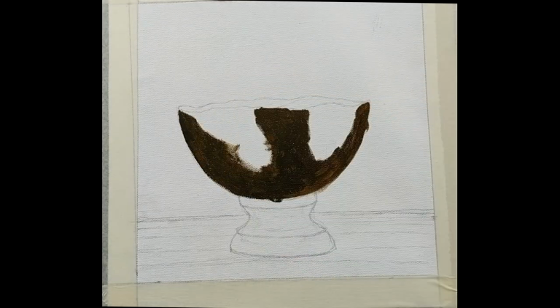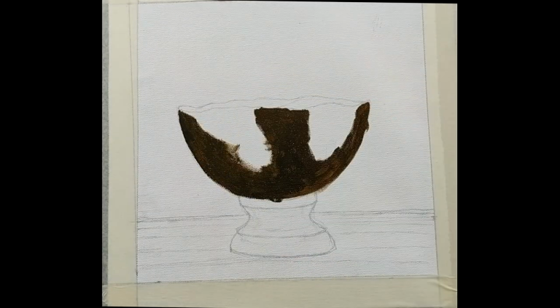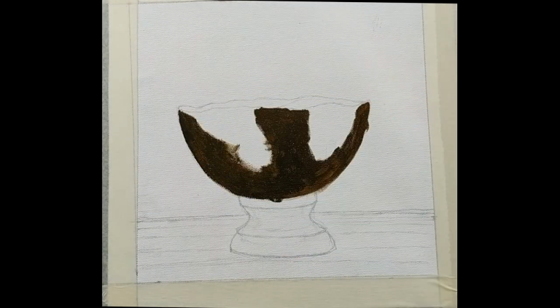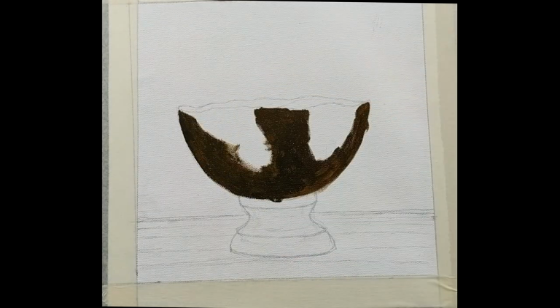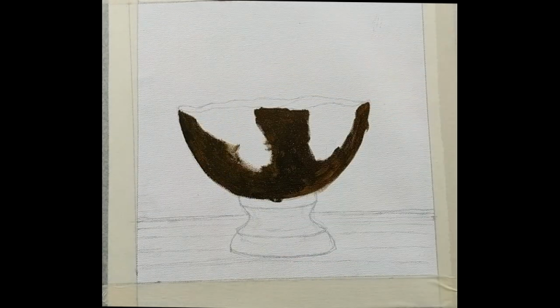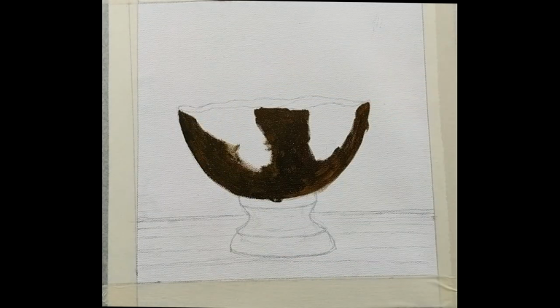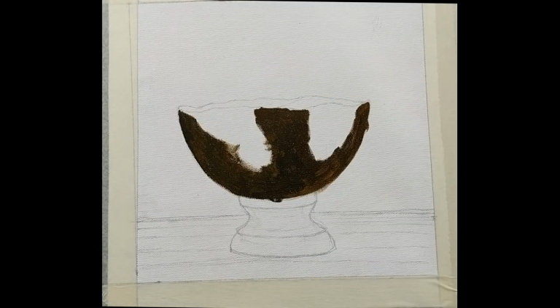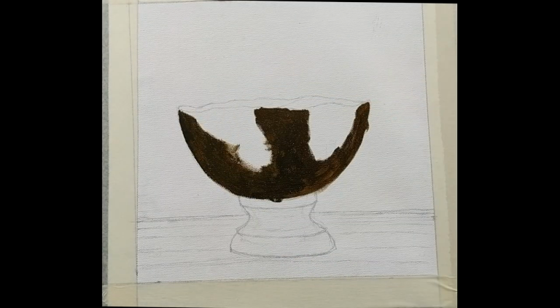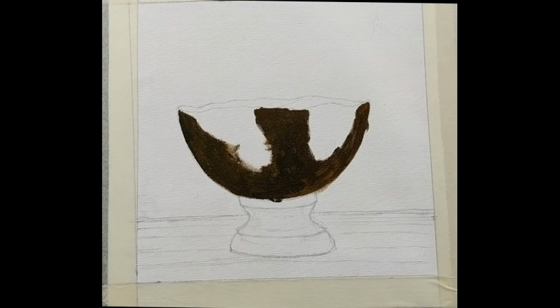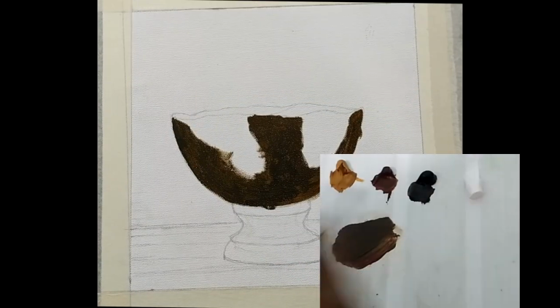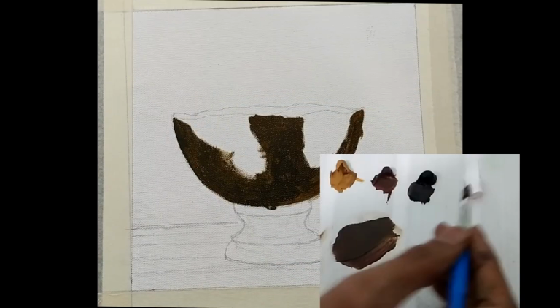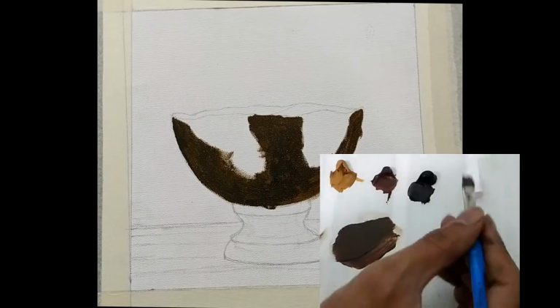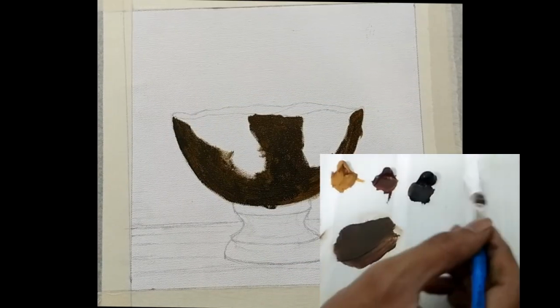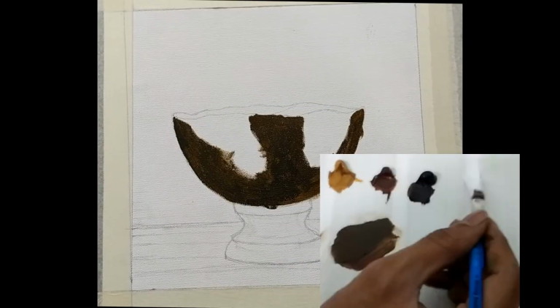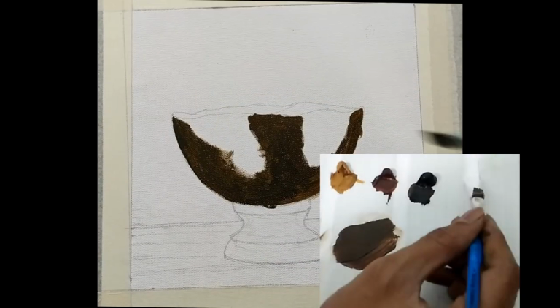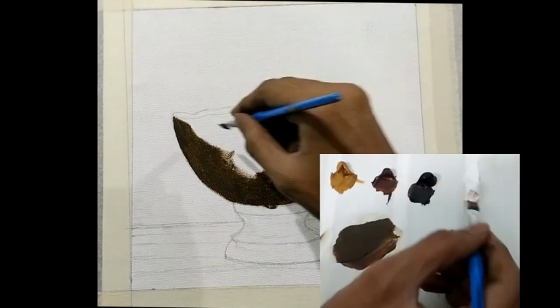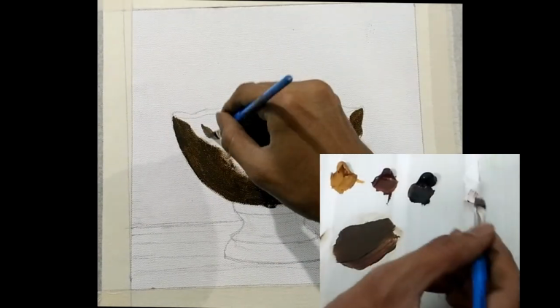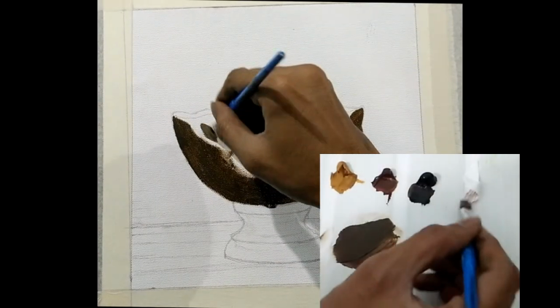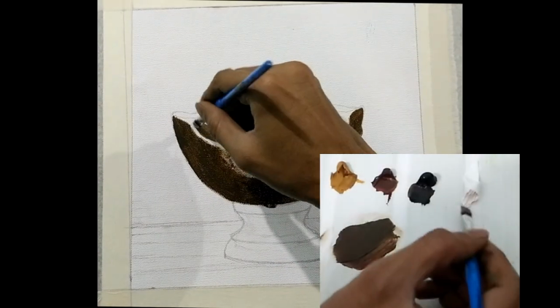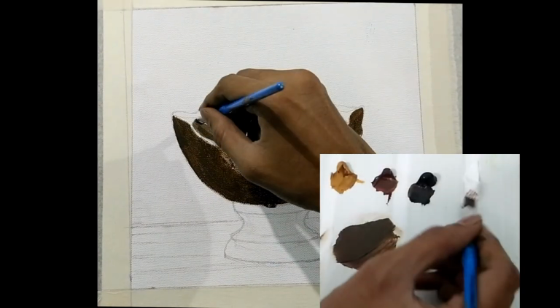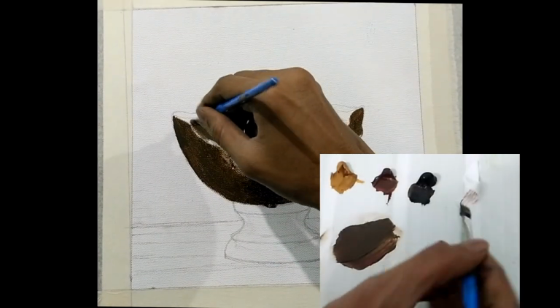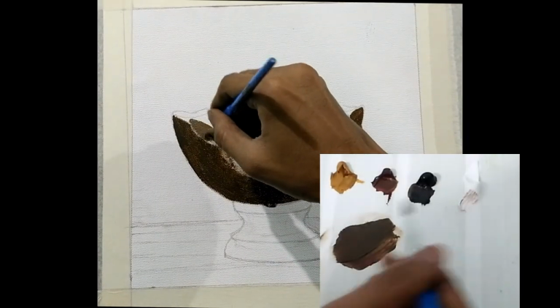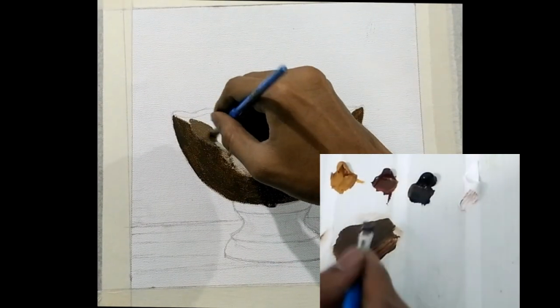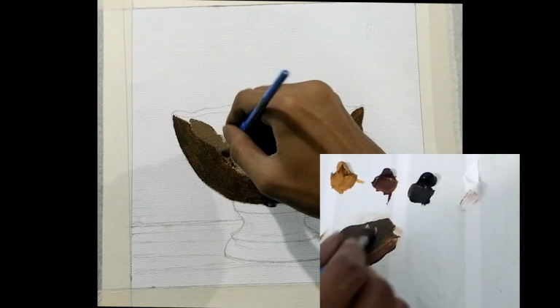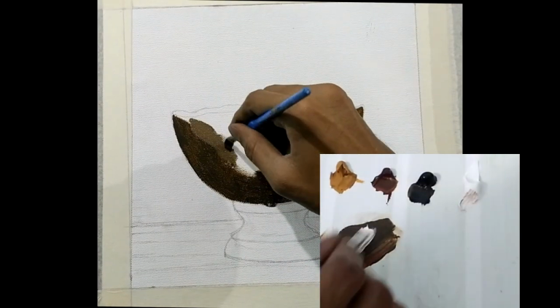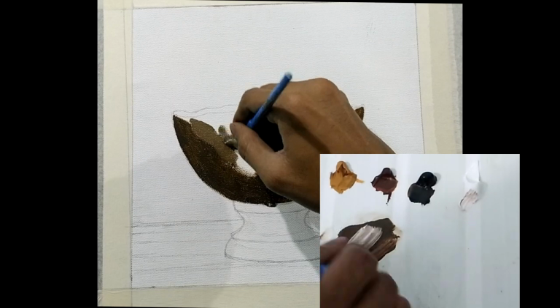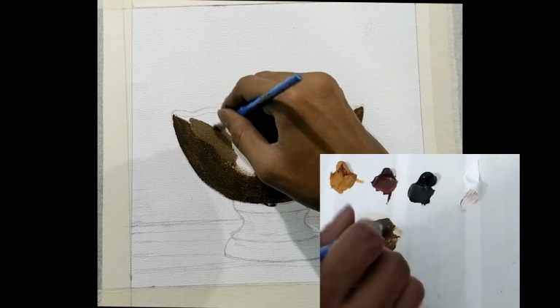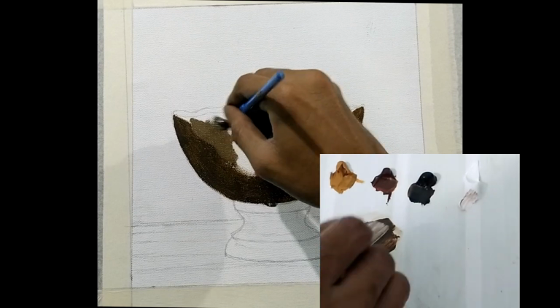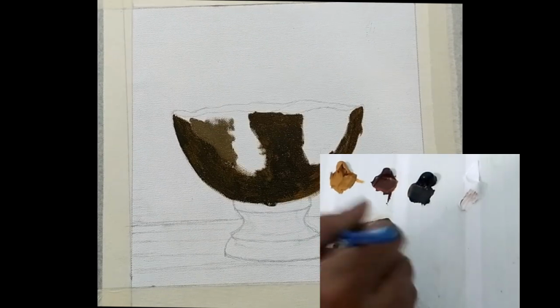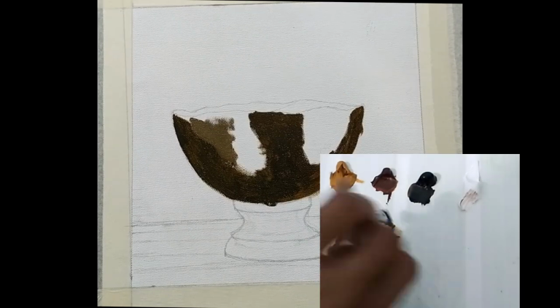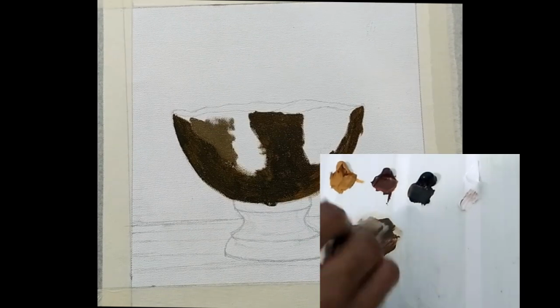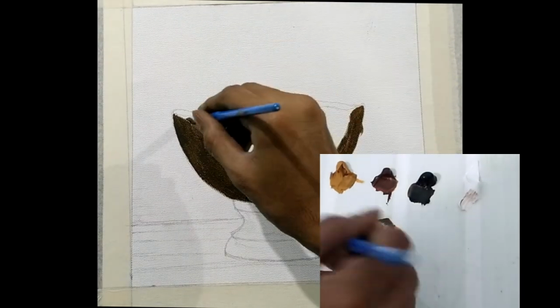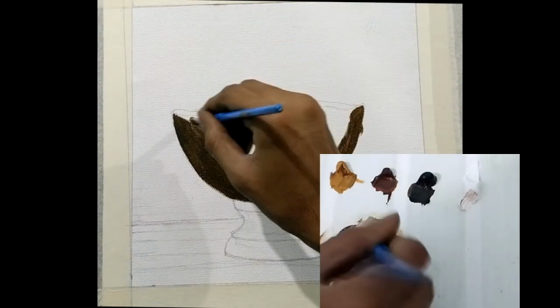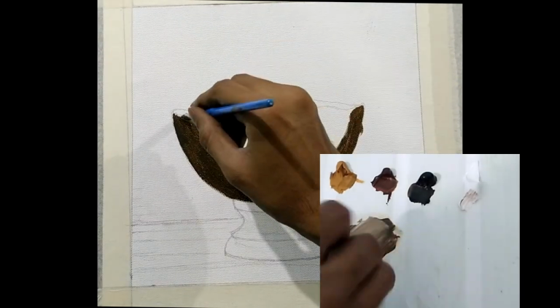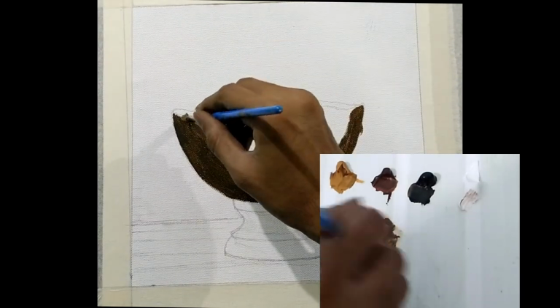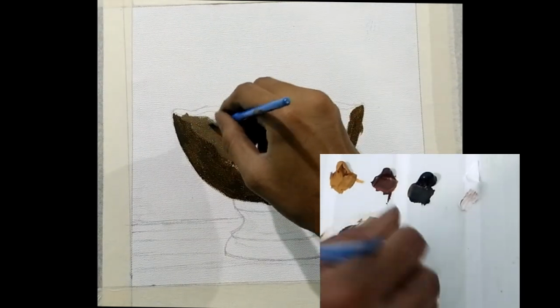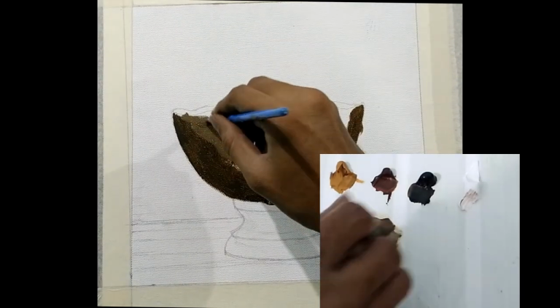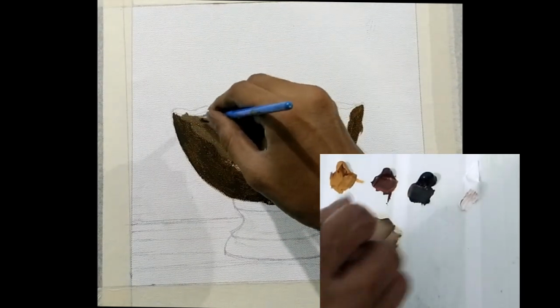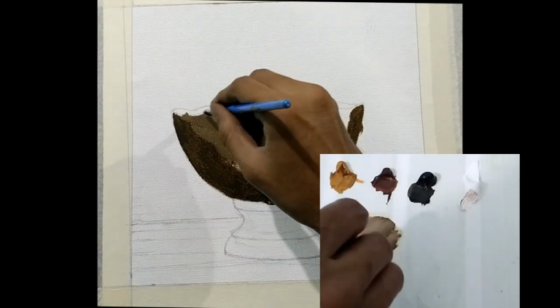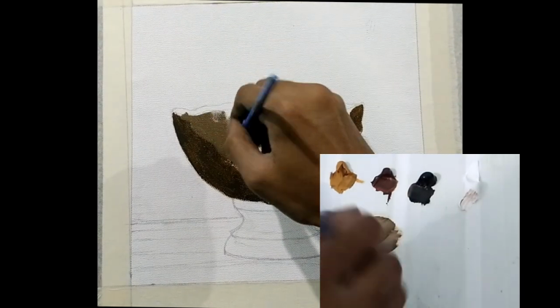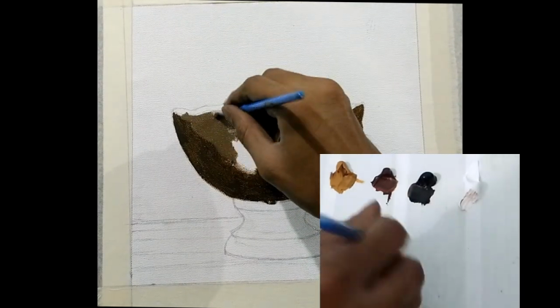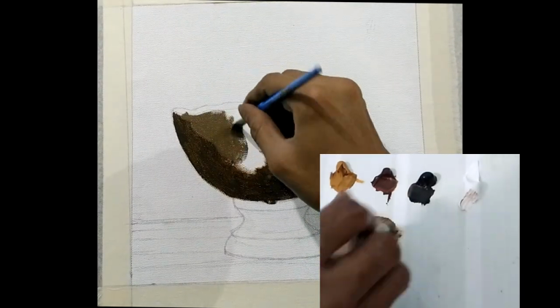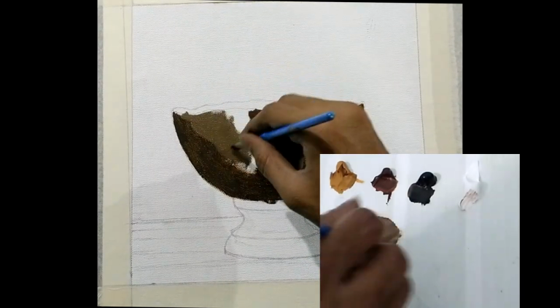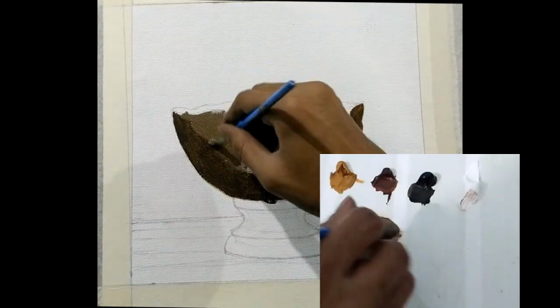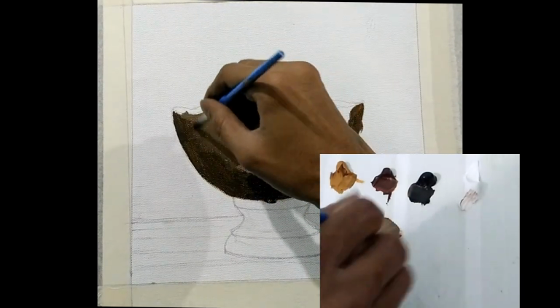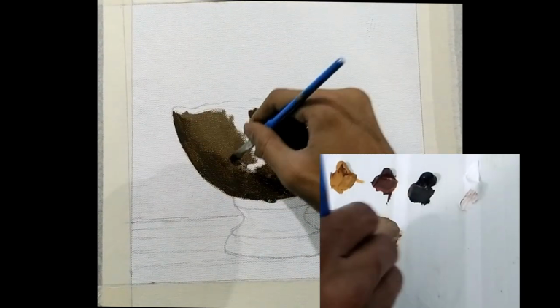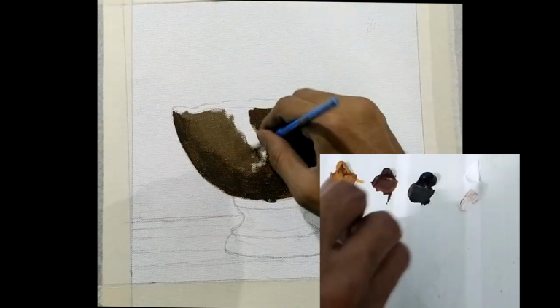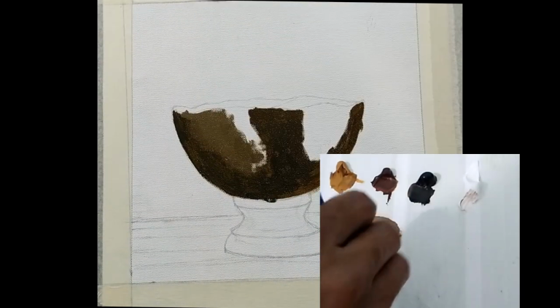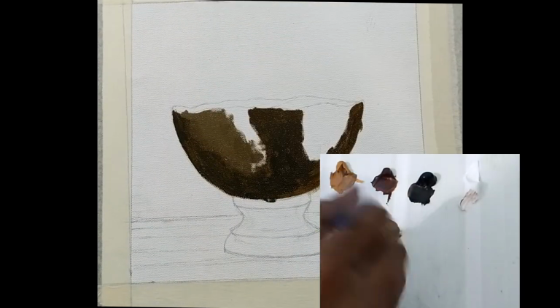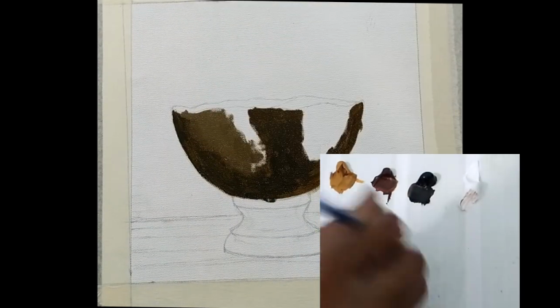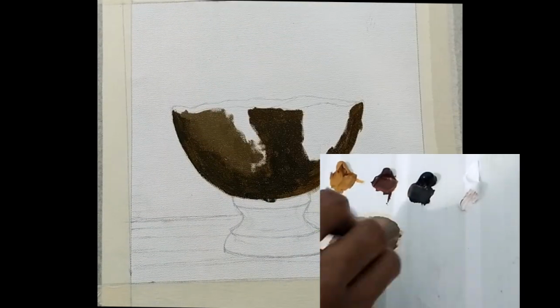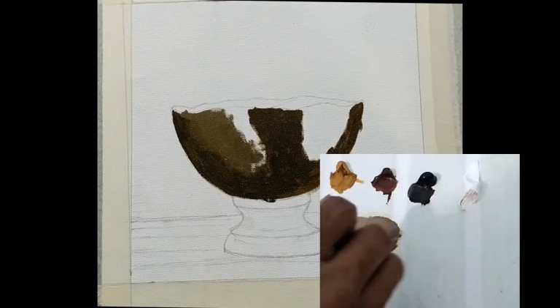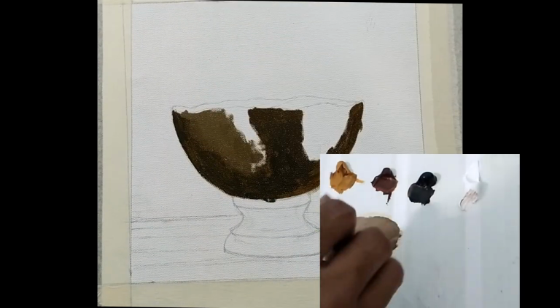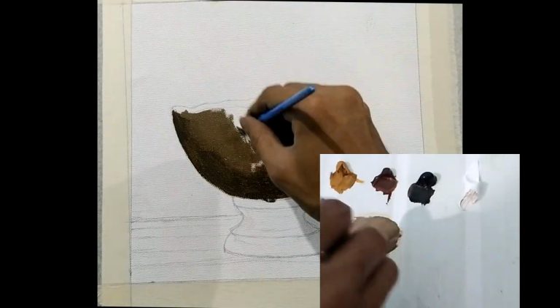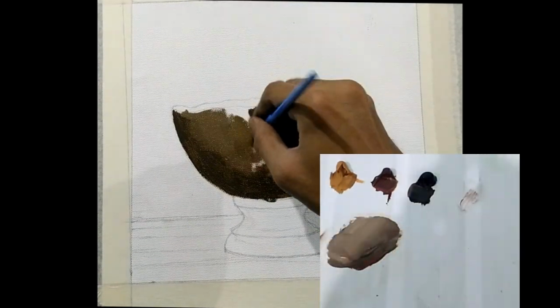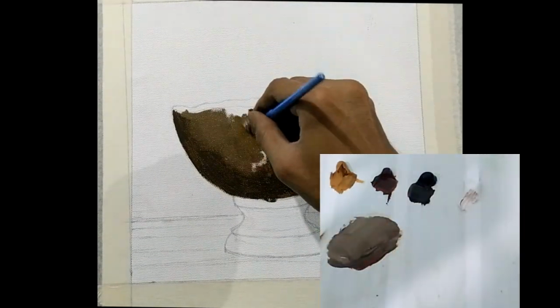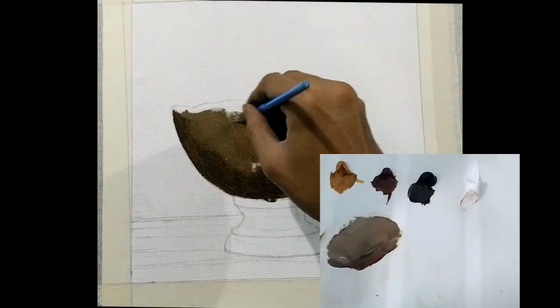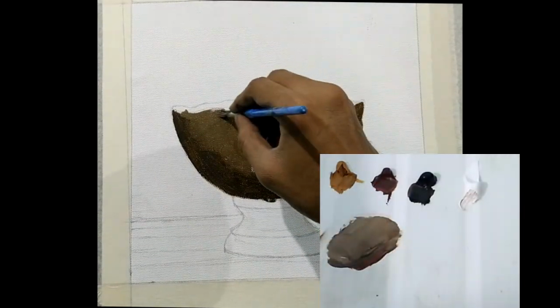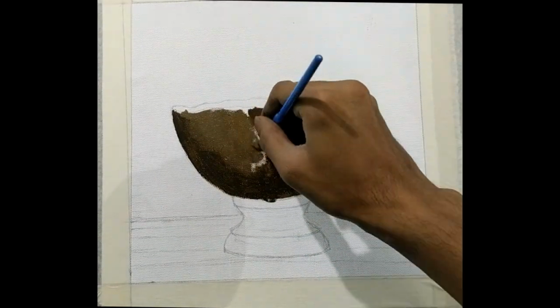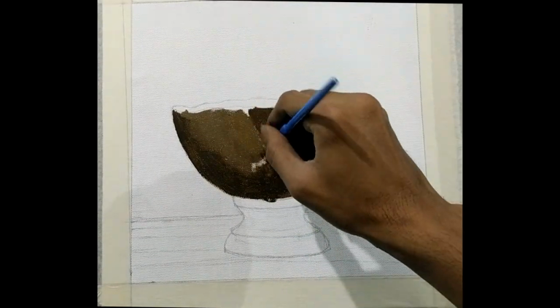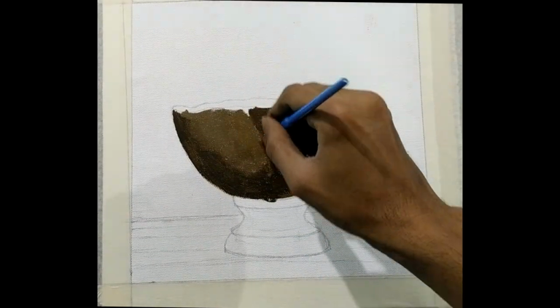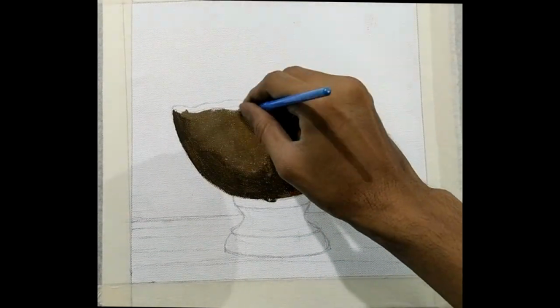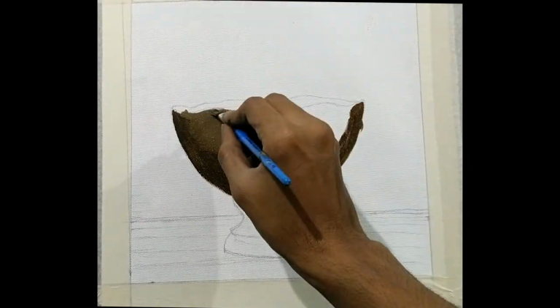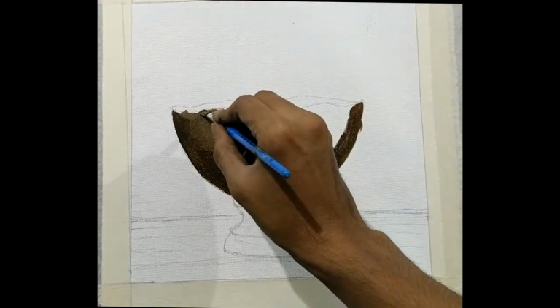Next, I'll be painting the lighter shade by adding a little bit of white to the same mixture of the darker shade.